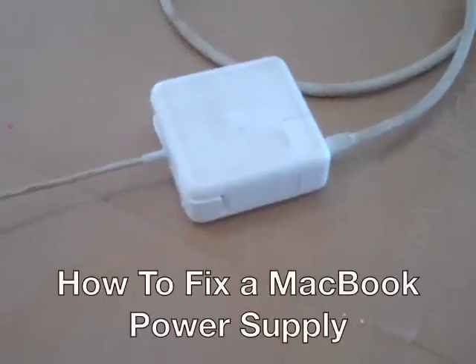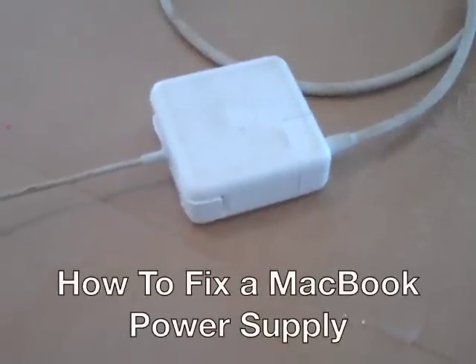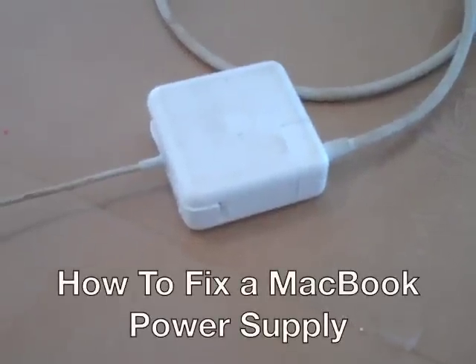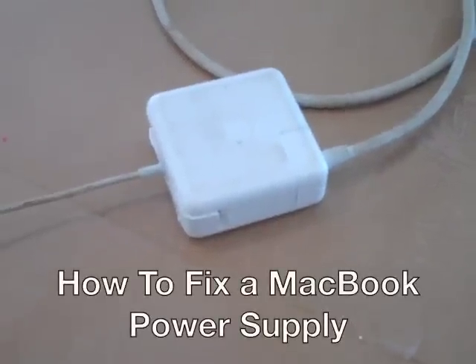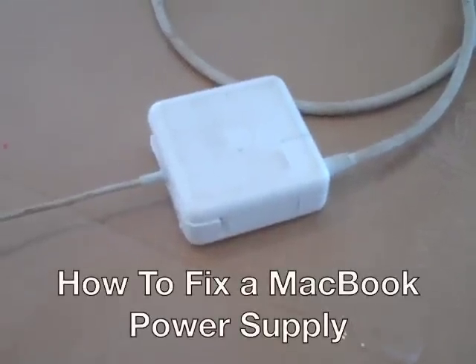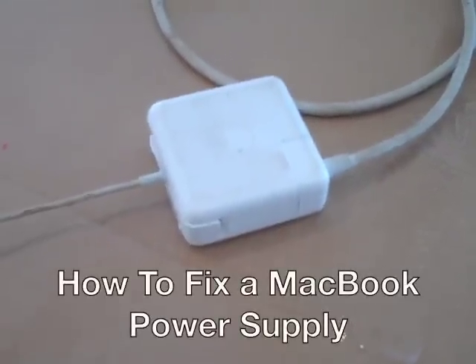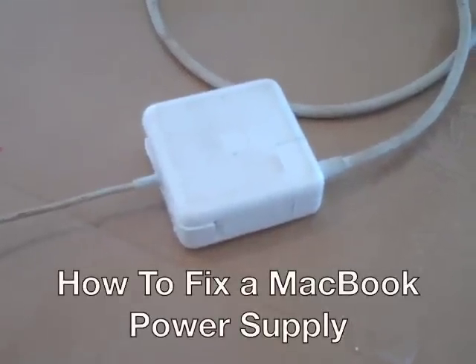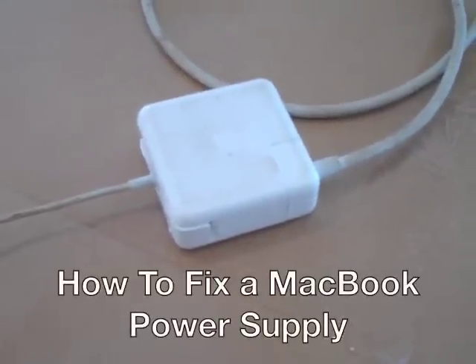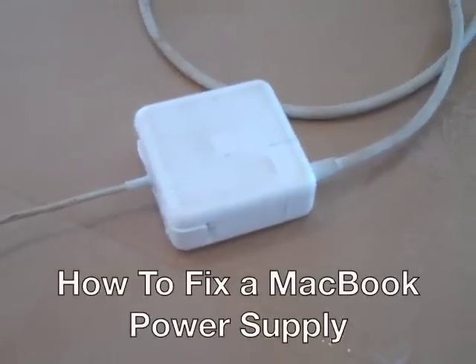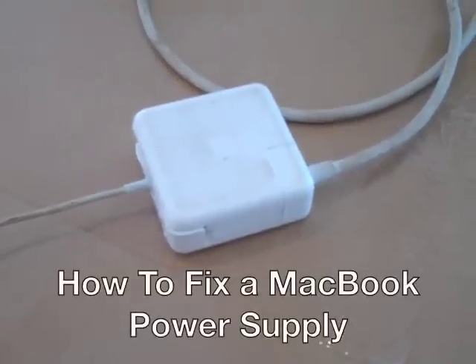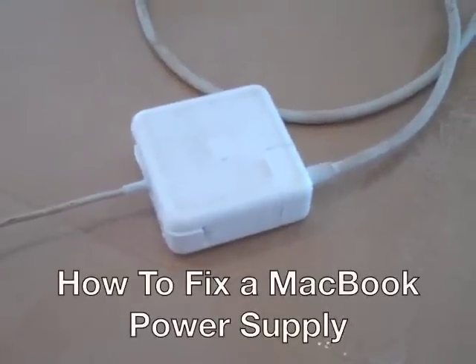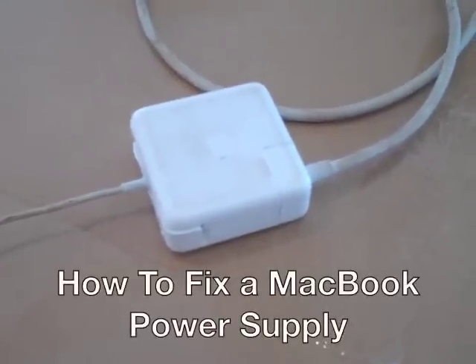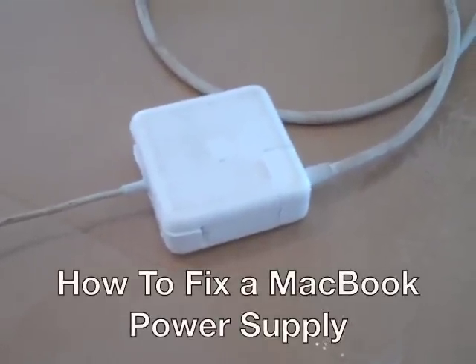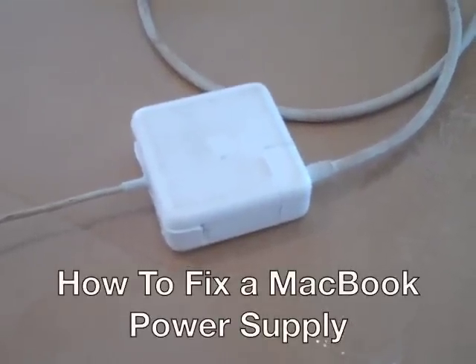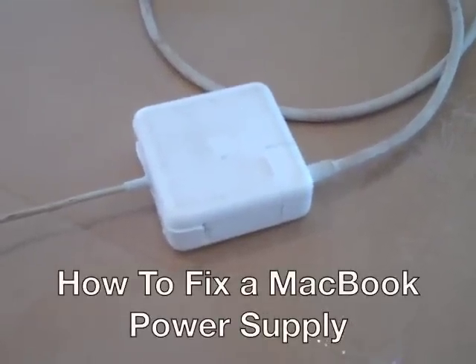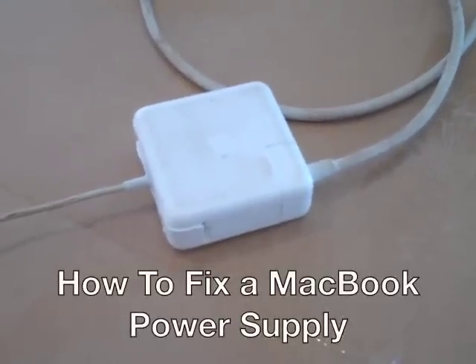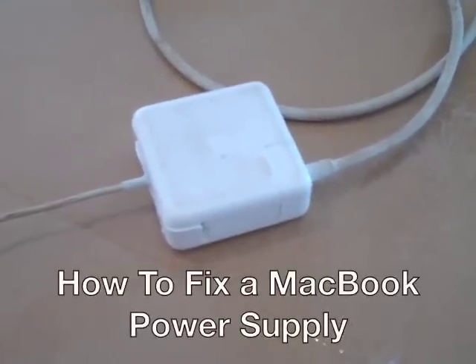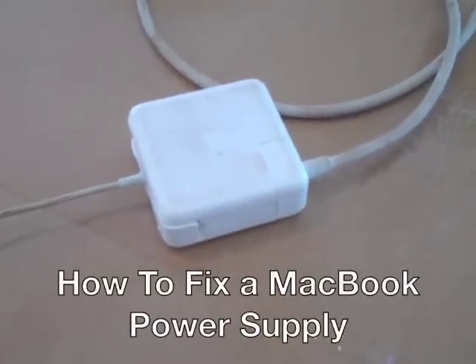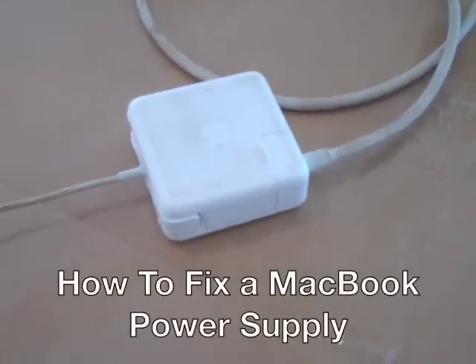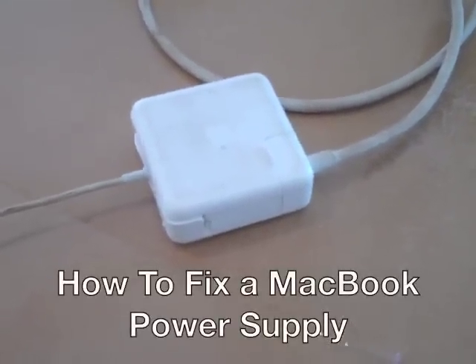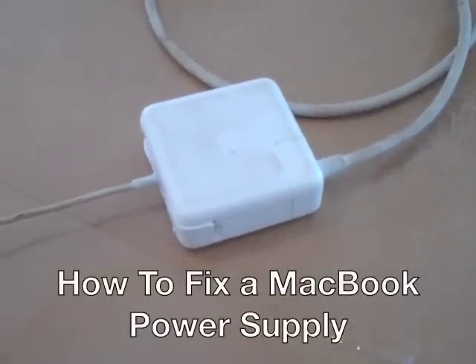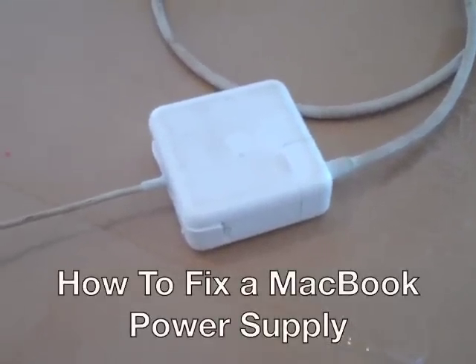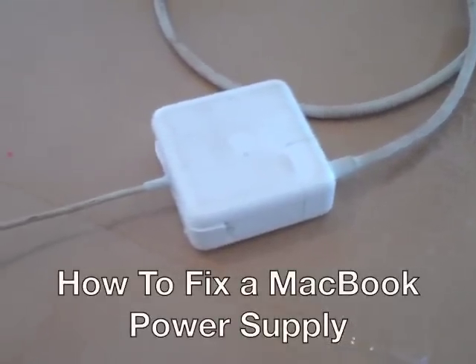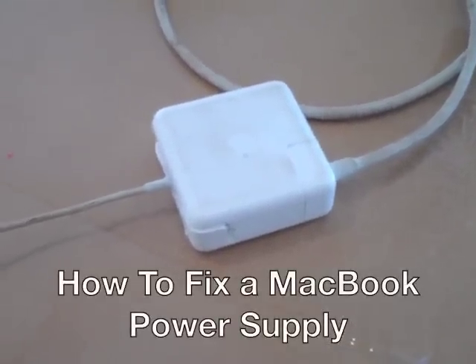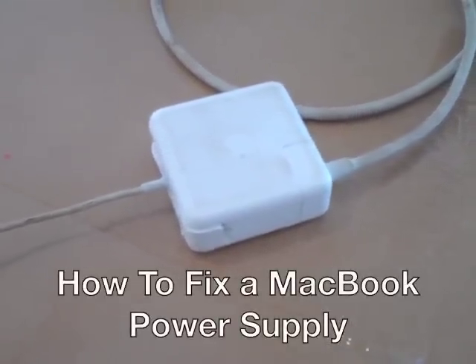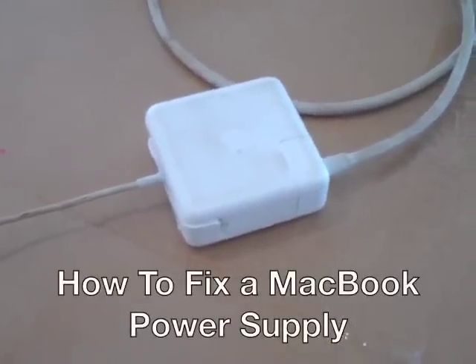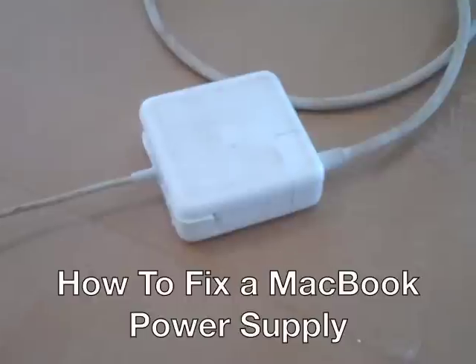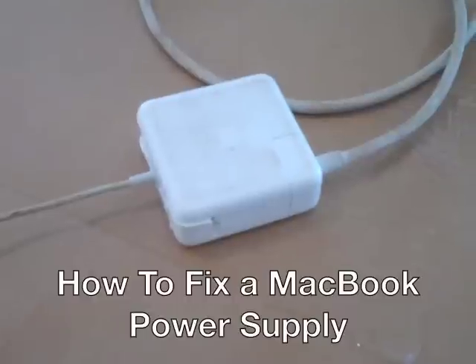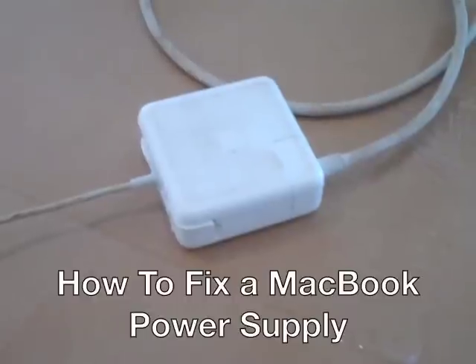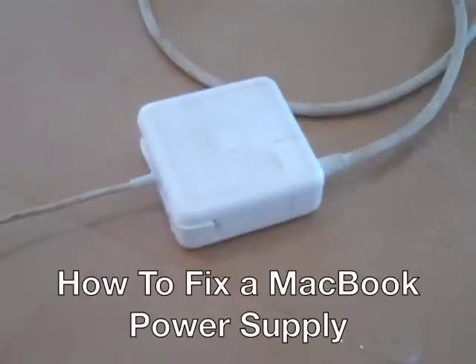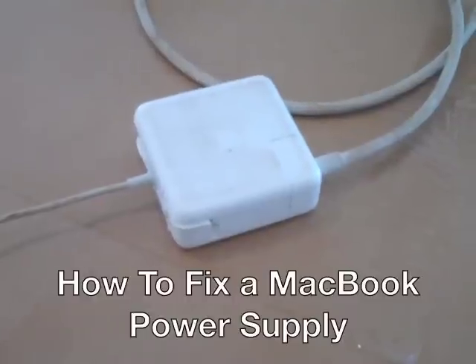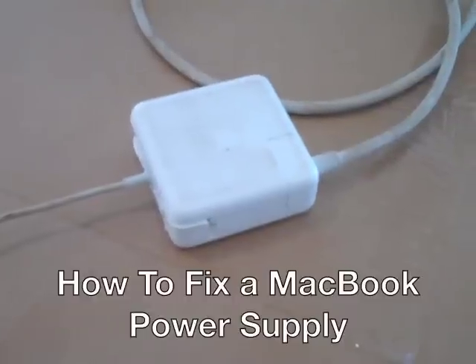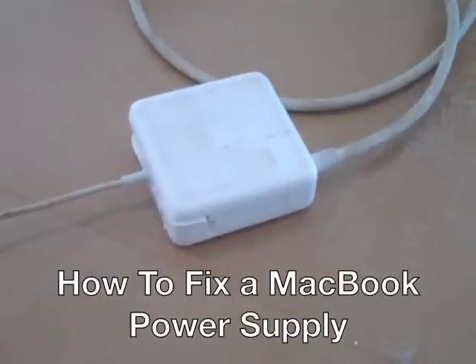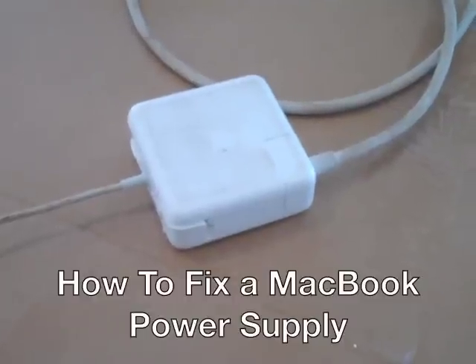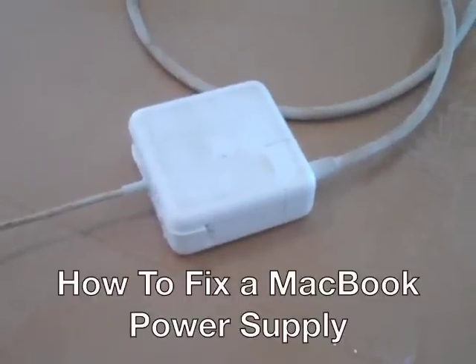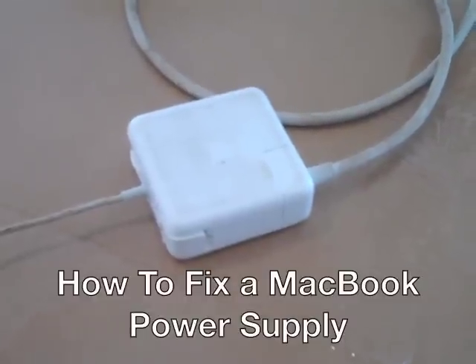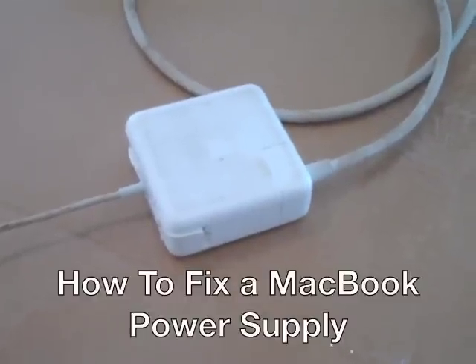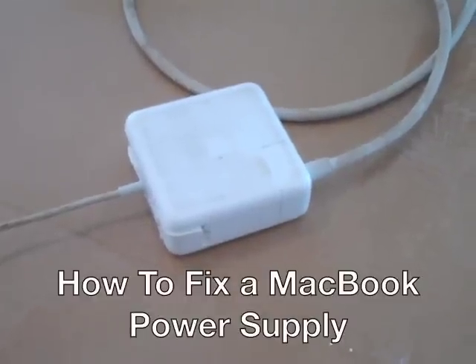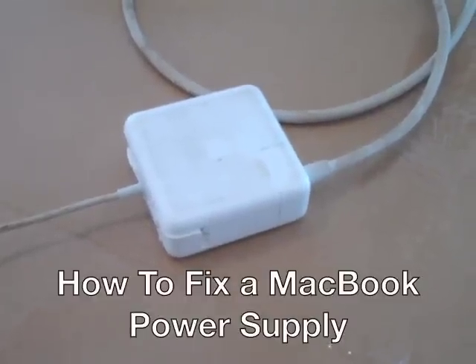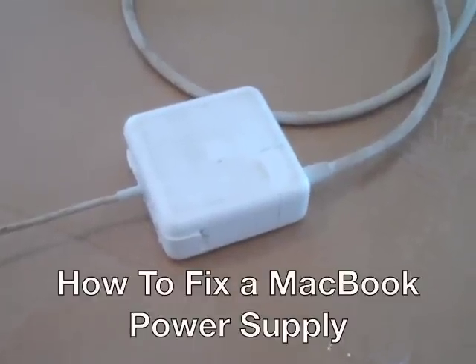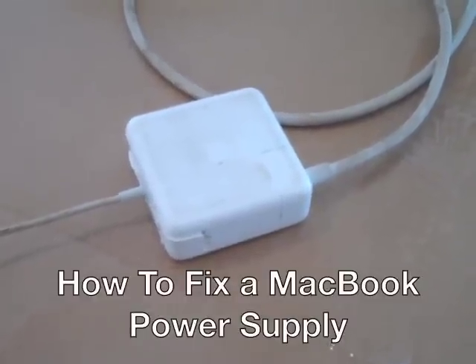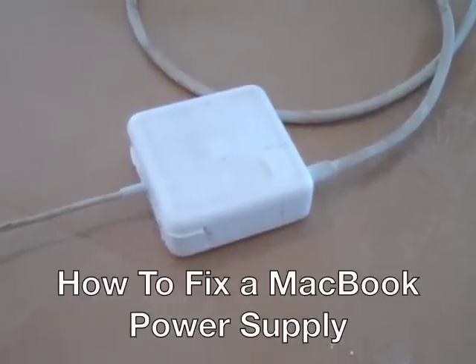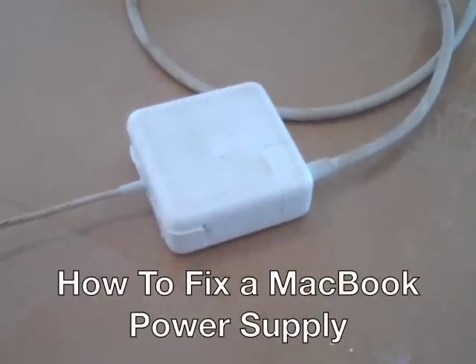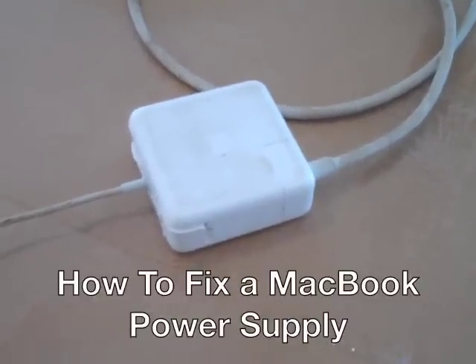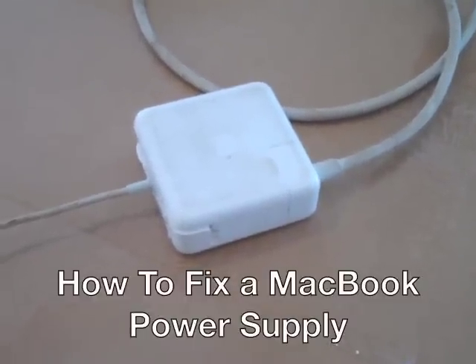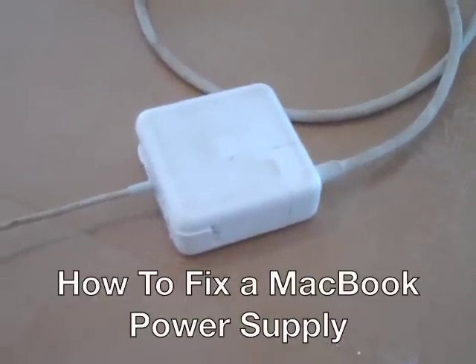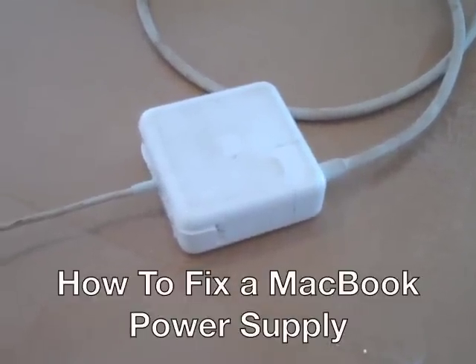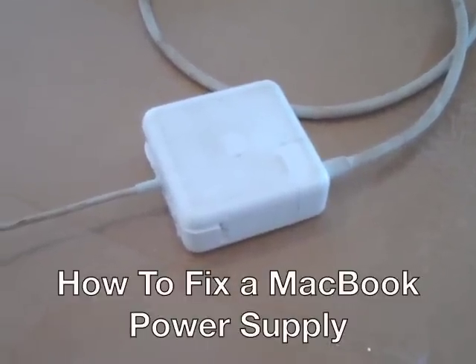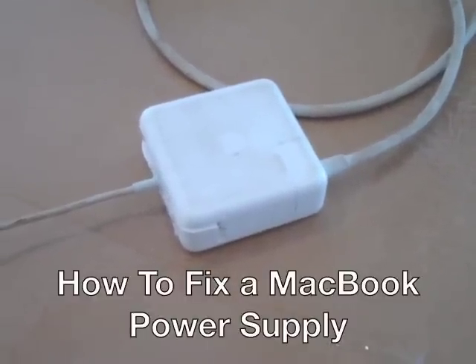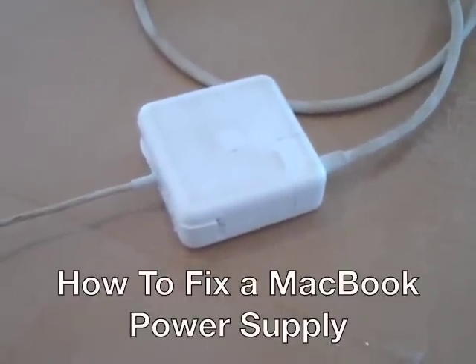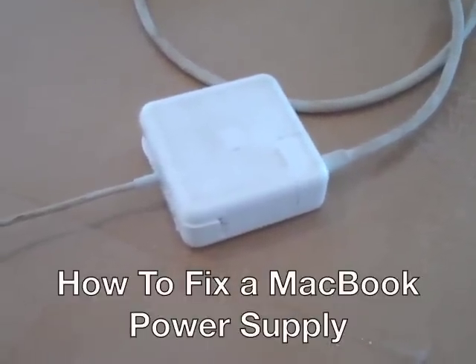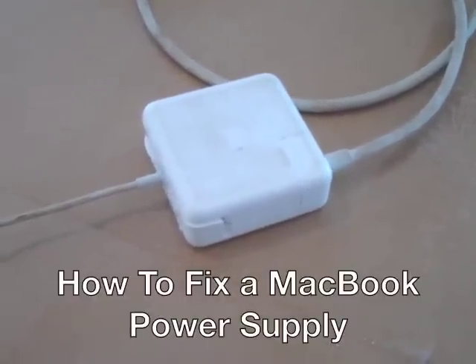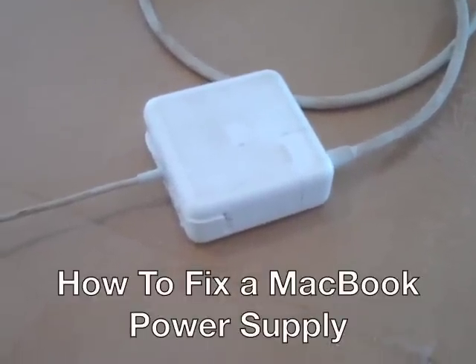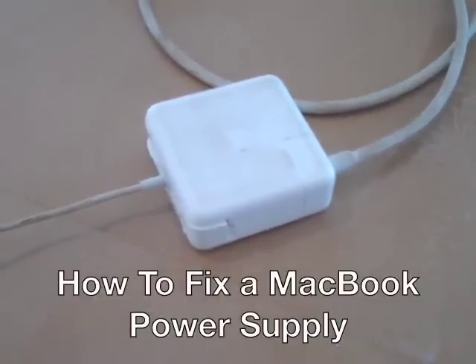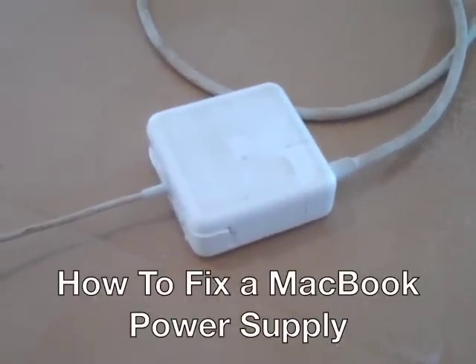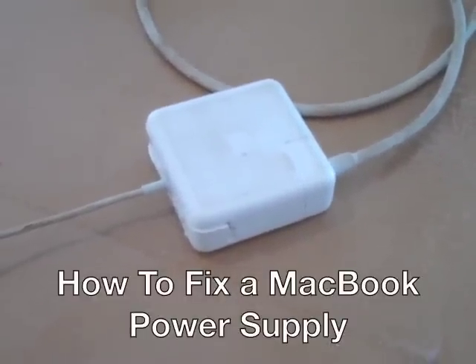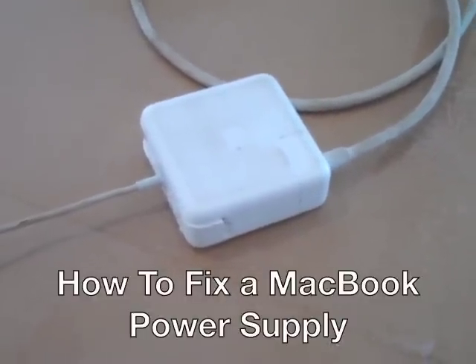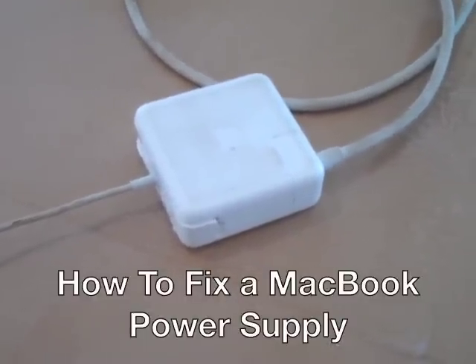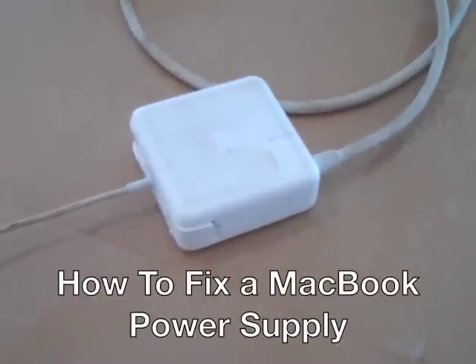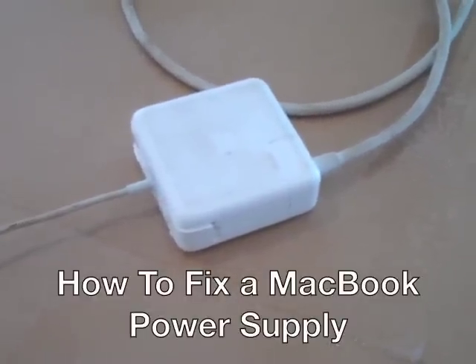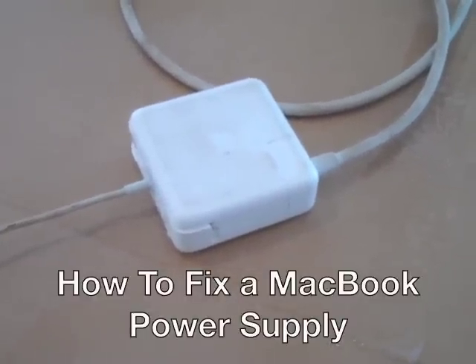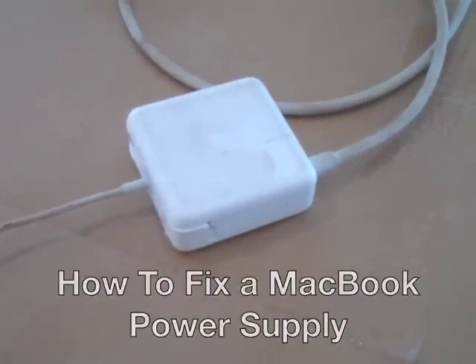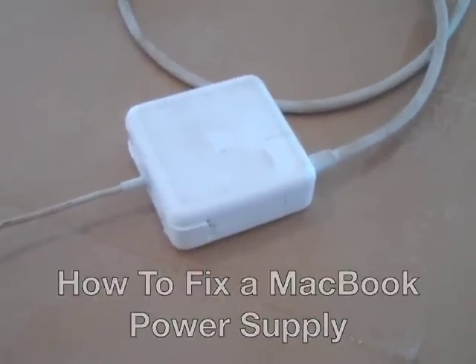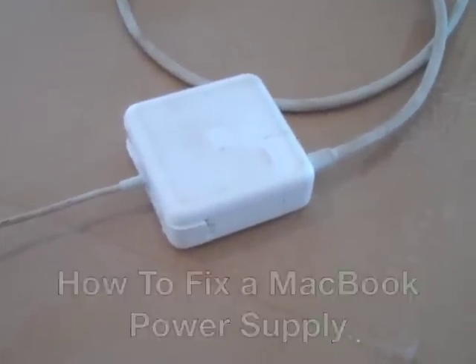In this video I'm going to show you the easy way to fix a MagSafe power adapter. This is for a MacBook Pro.